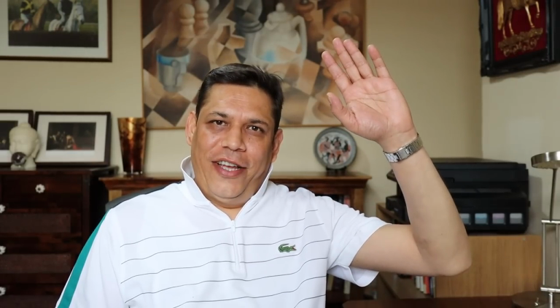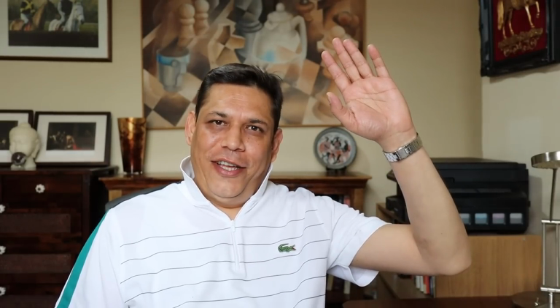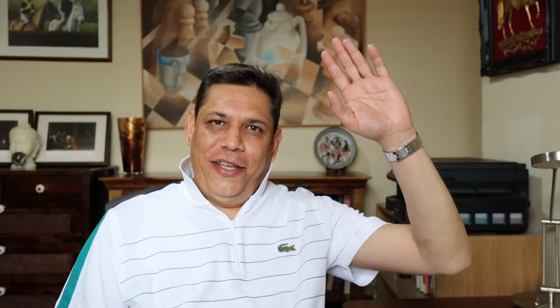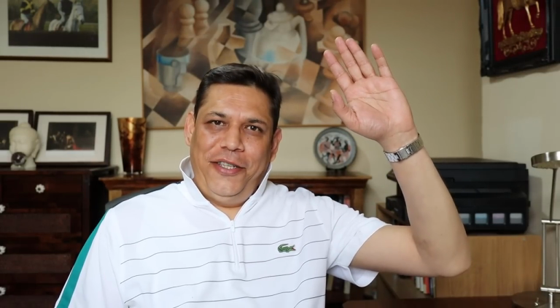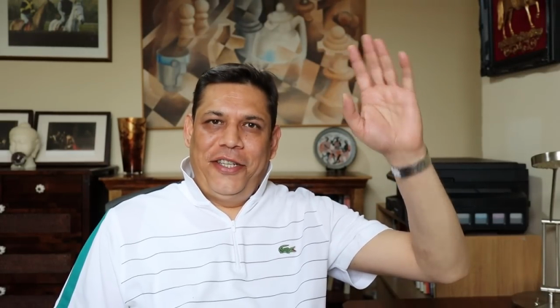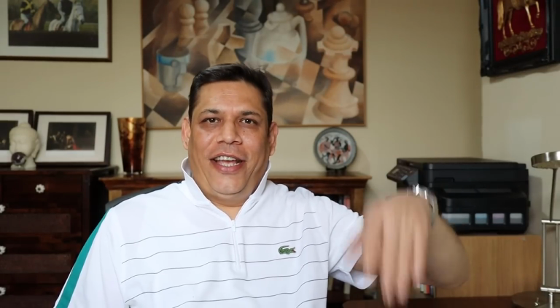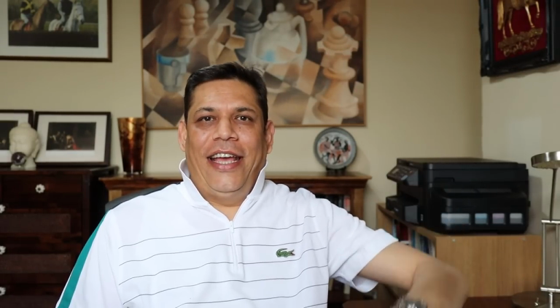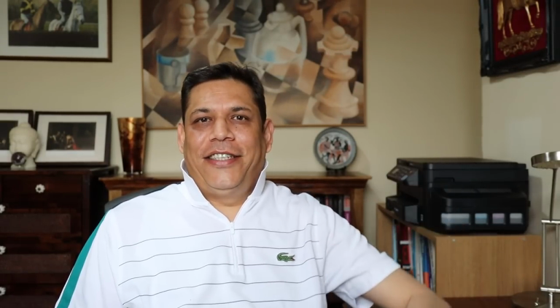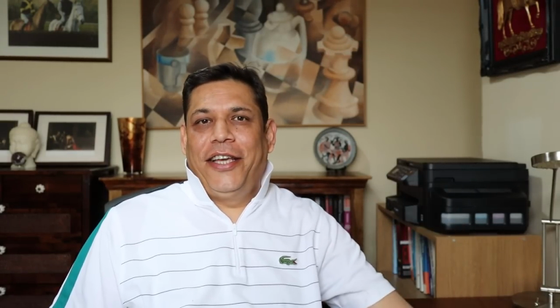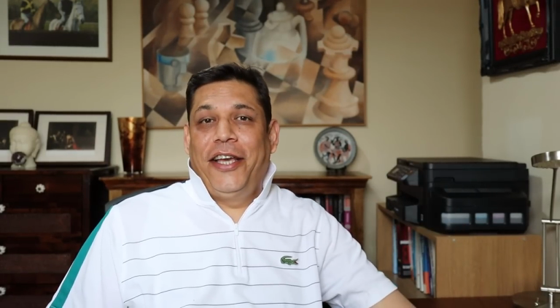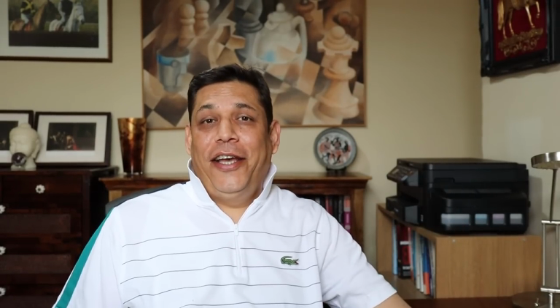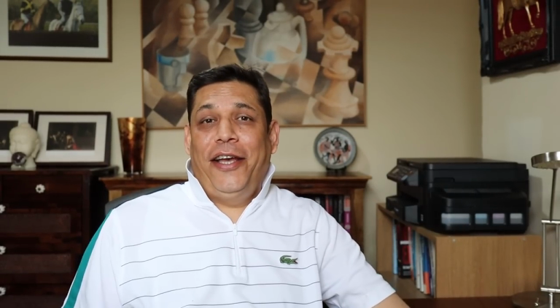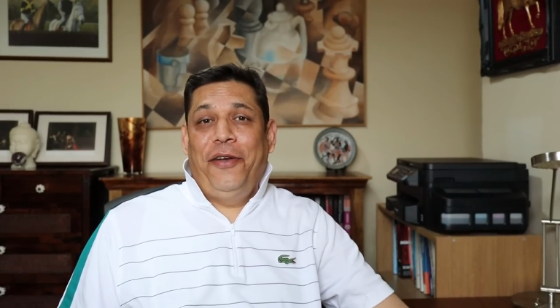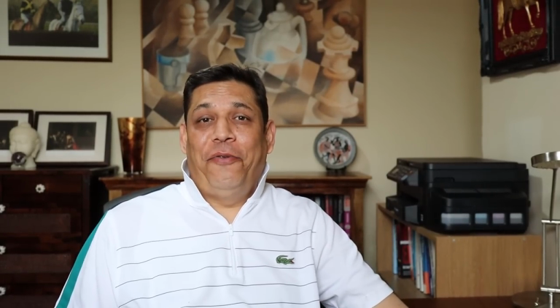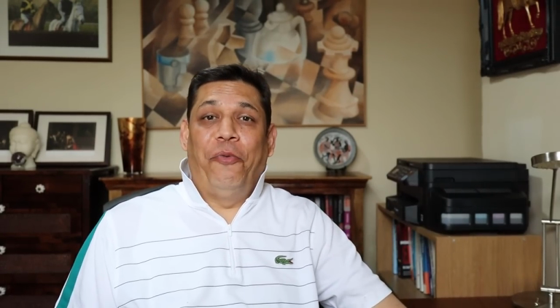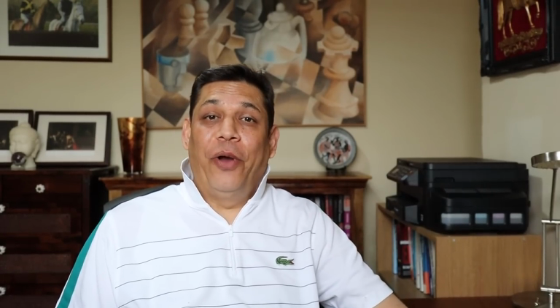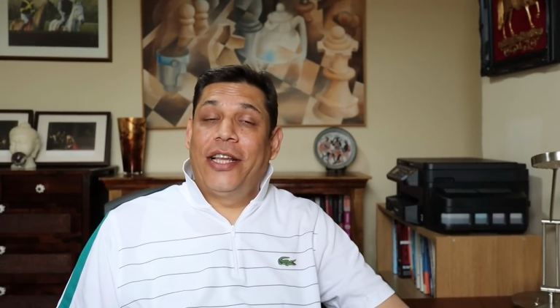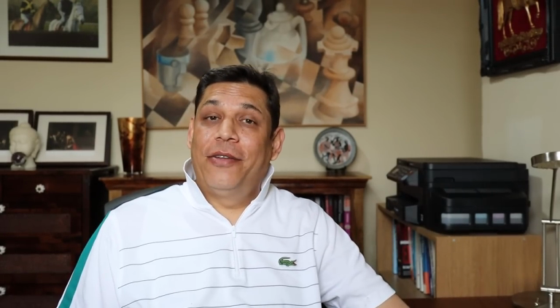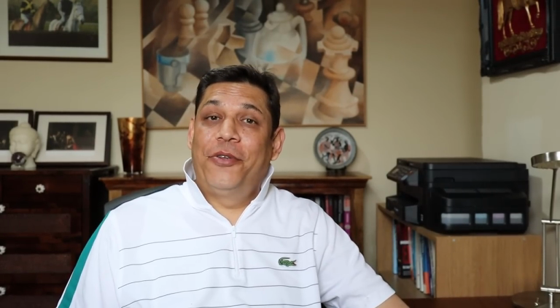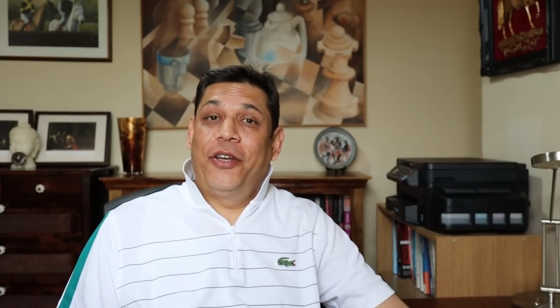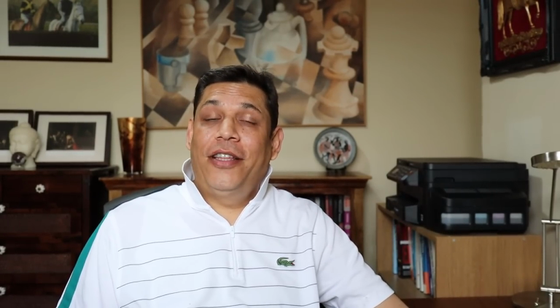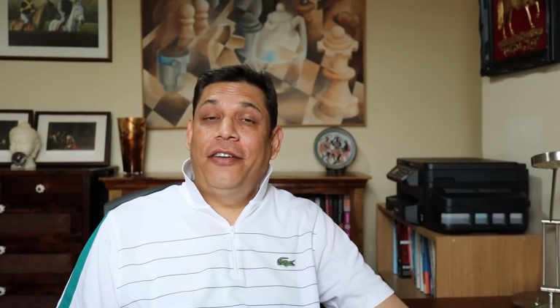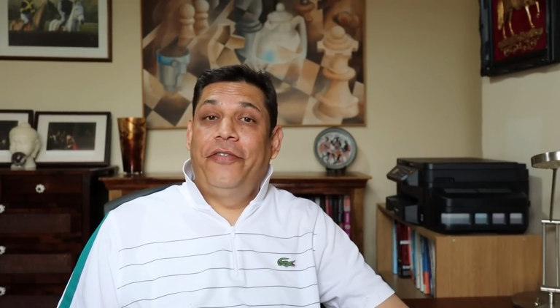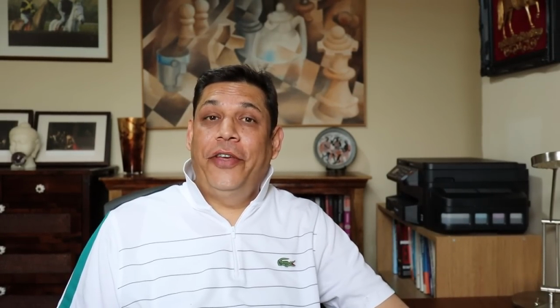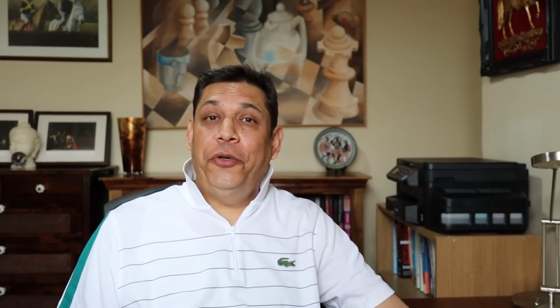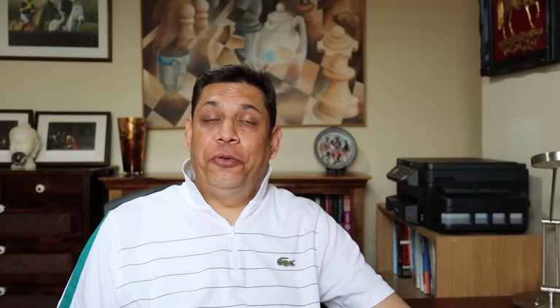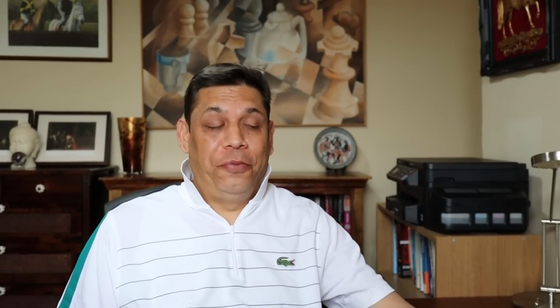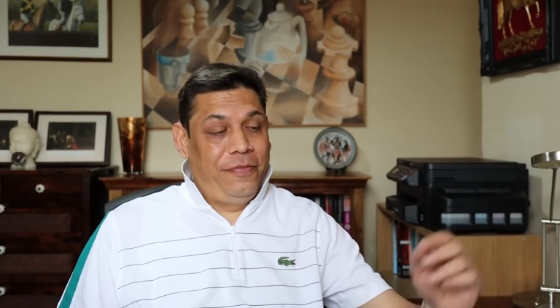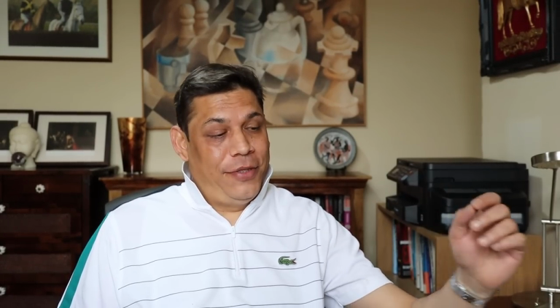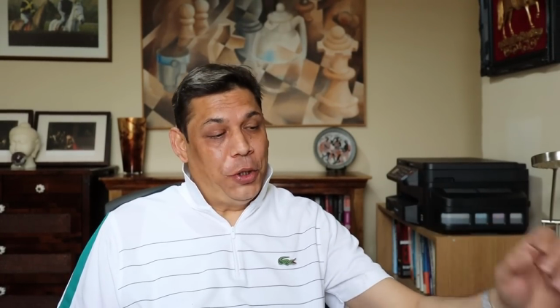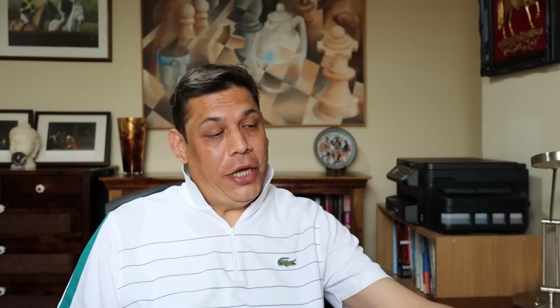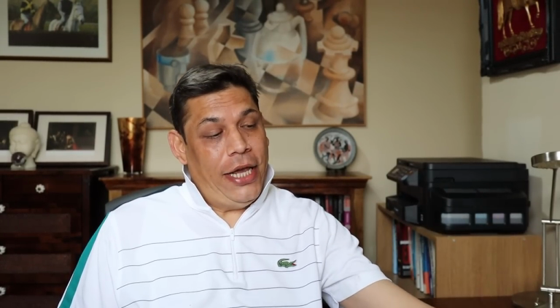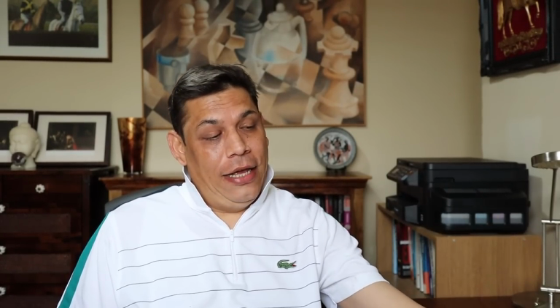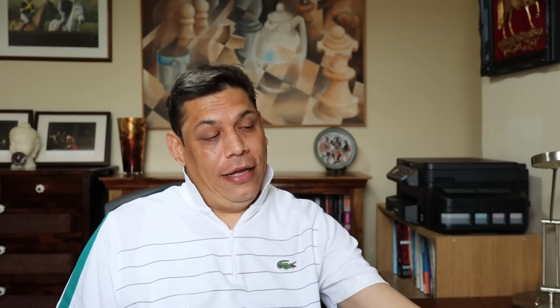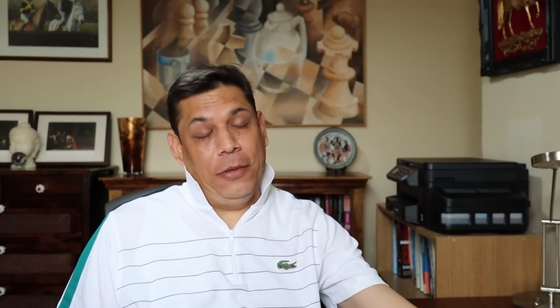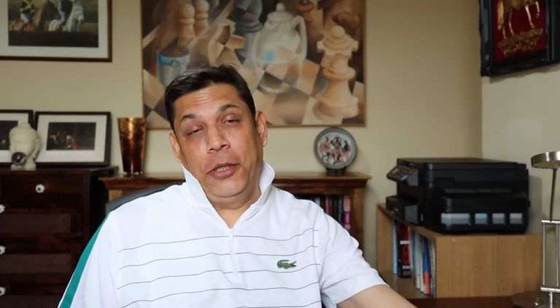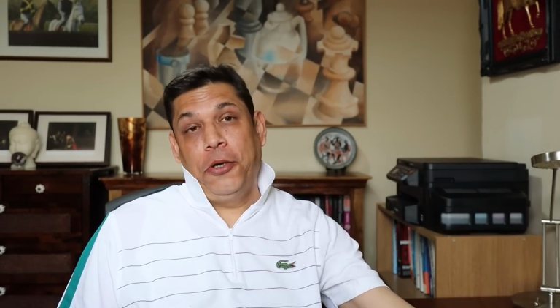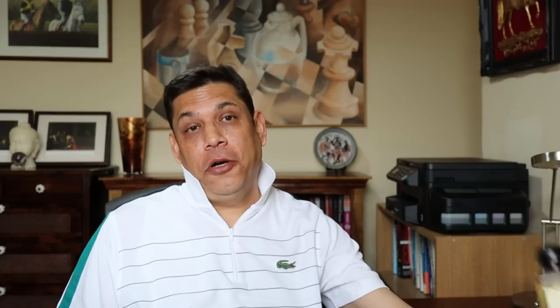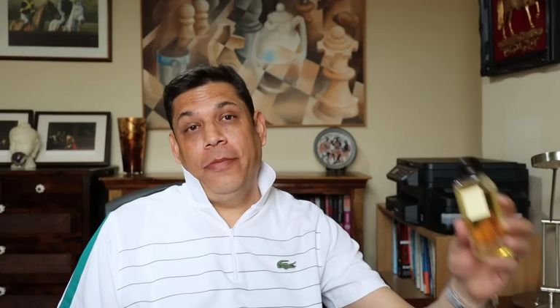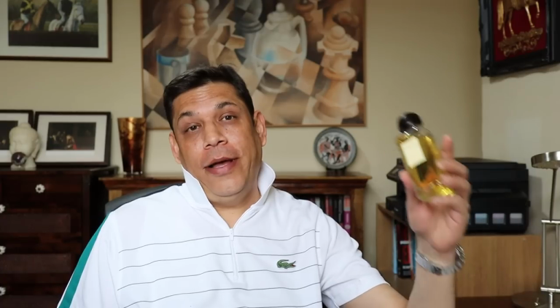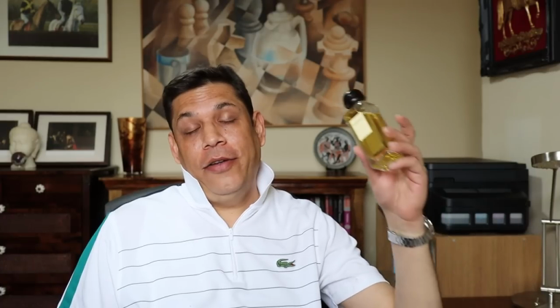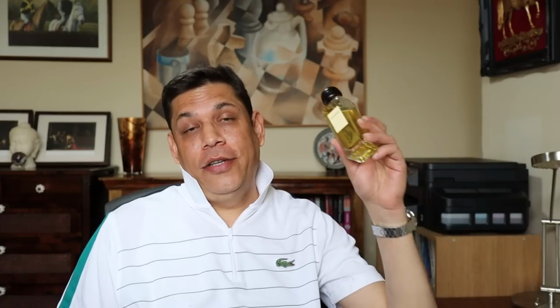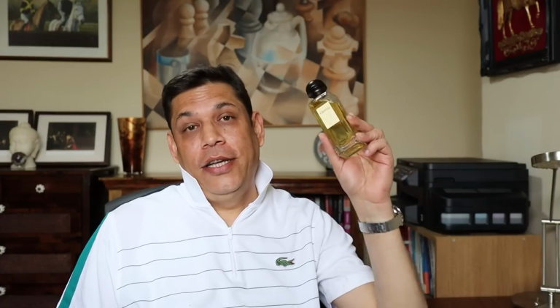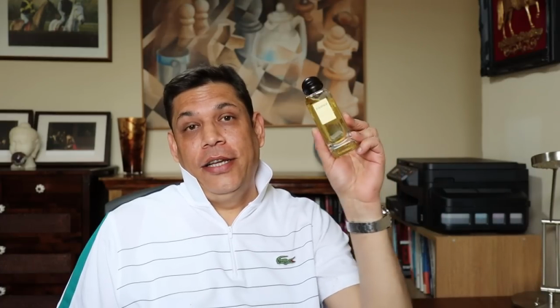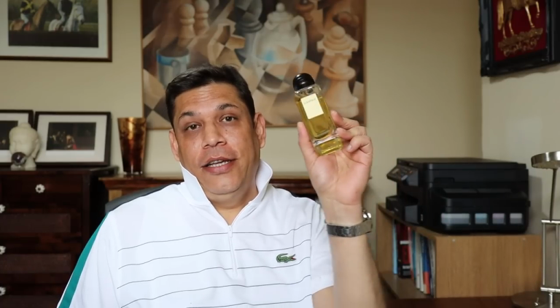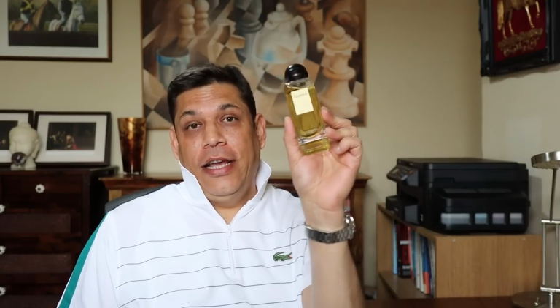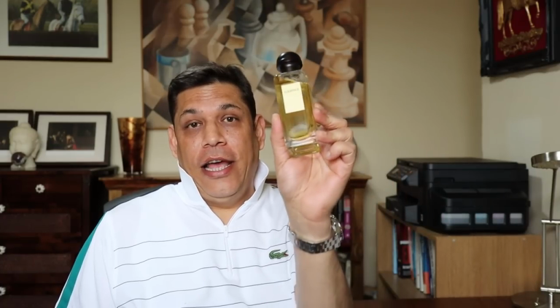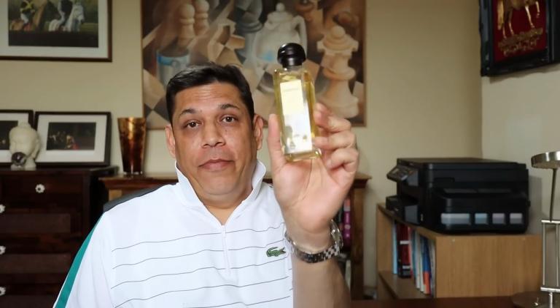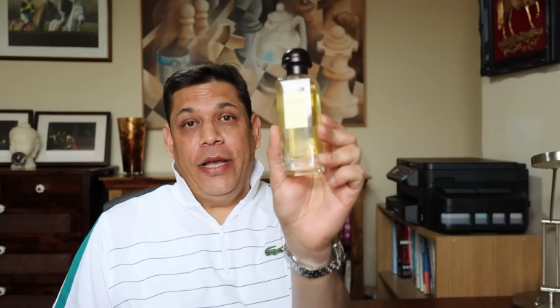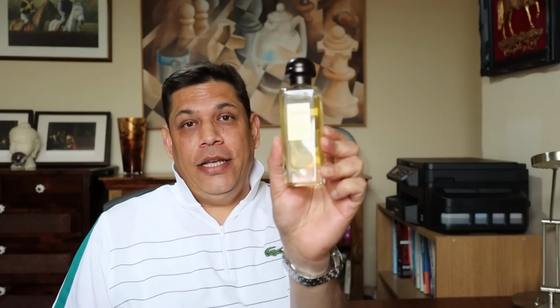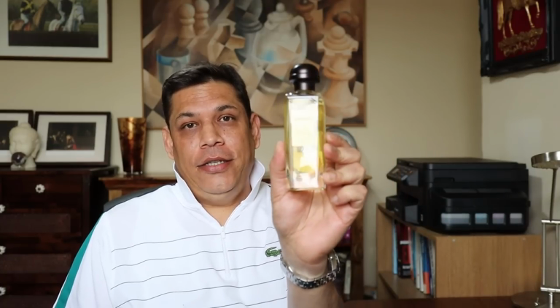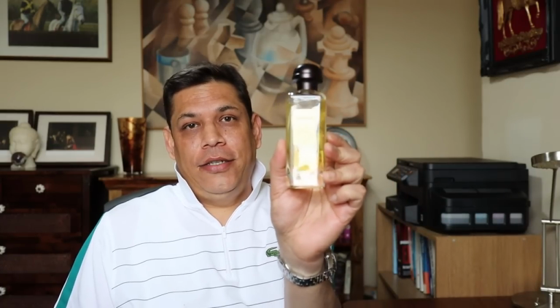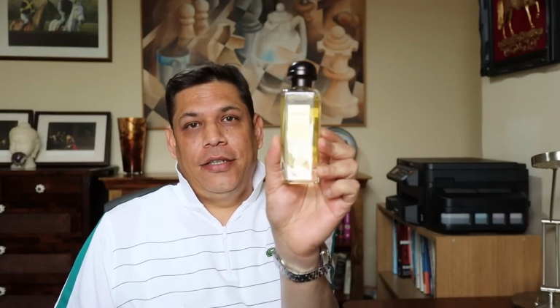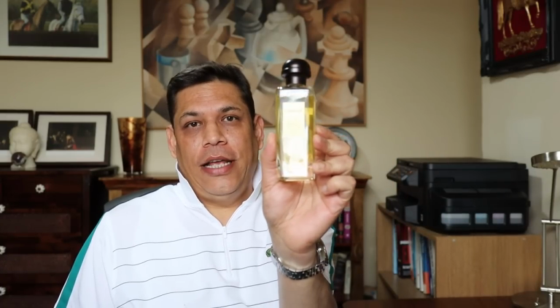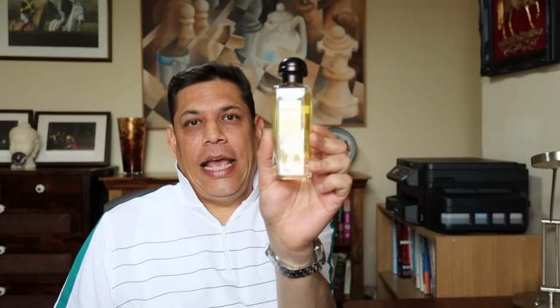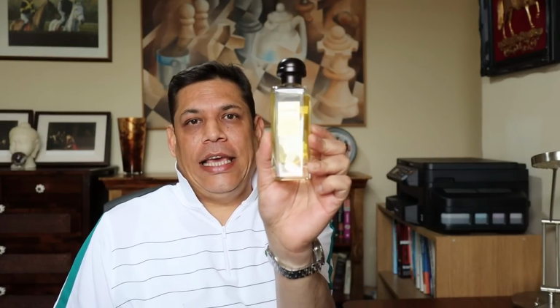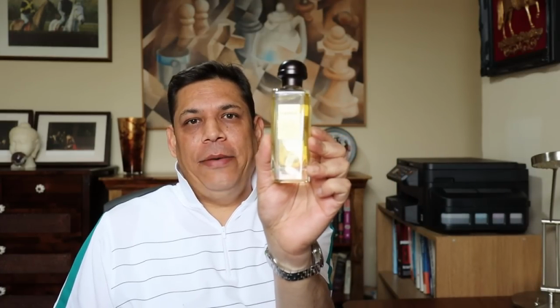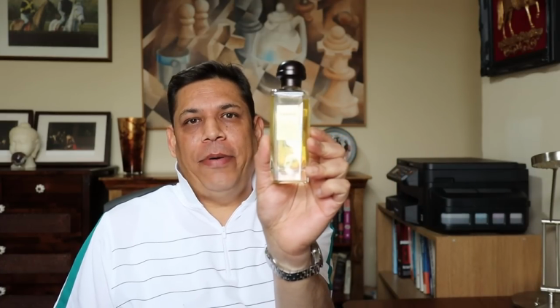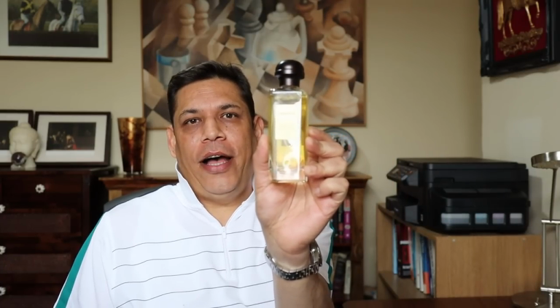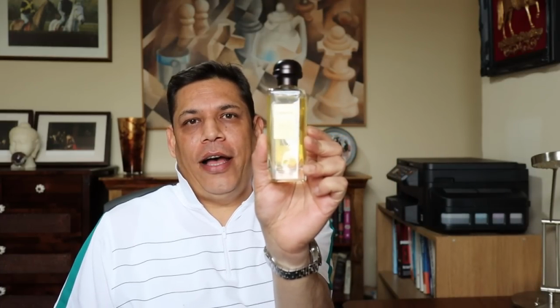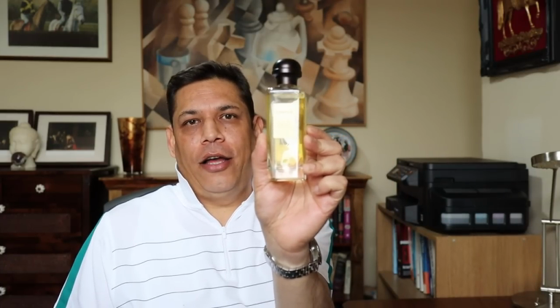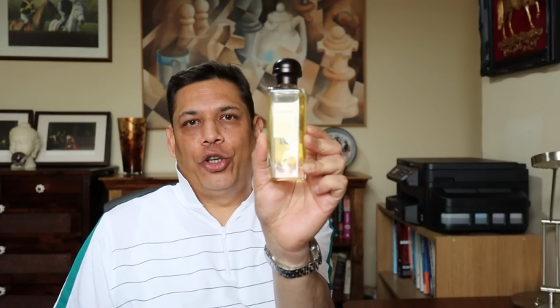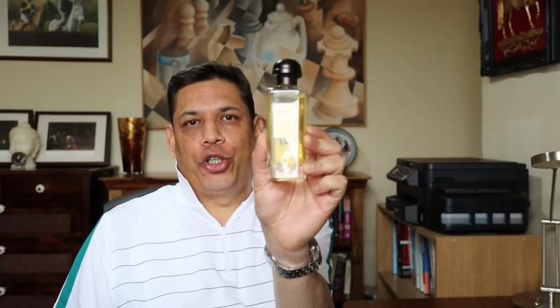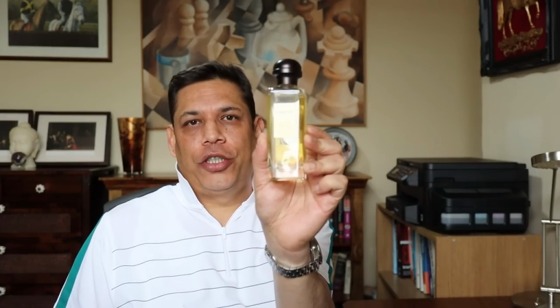Fellas, AC here. Welcome to another review. Today, I'm gonna talk about Hermes Equipage.